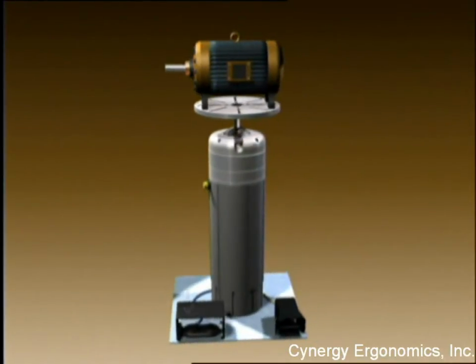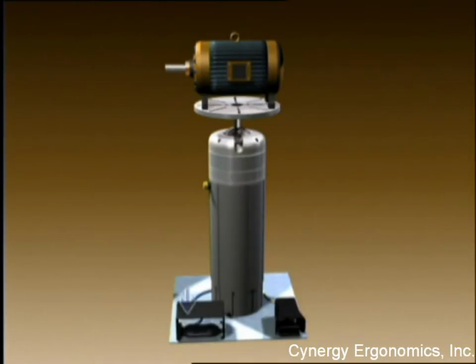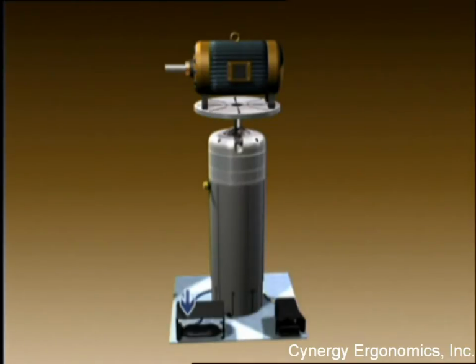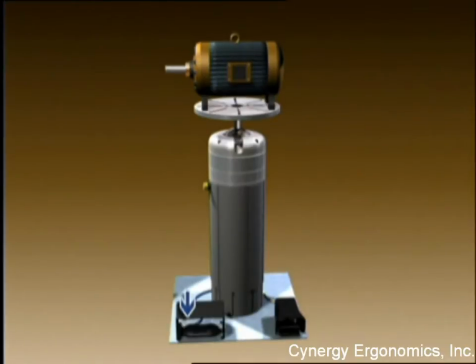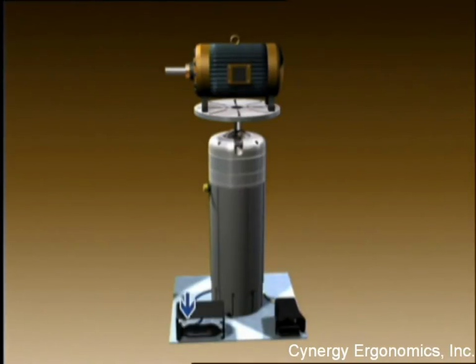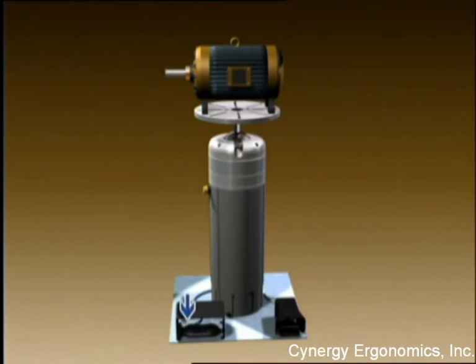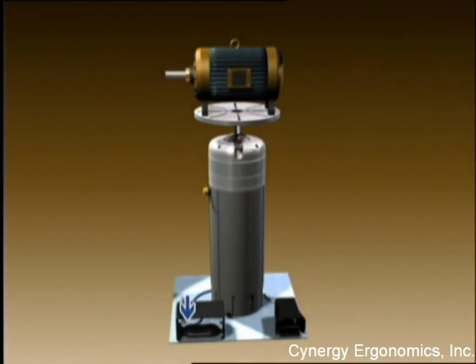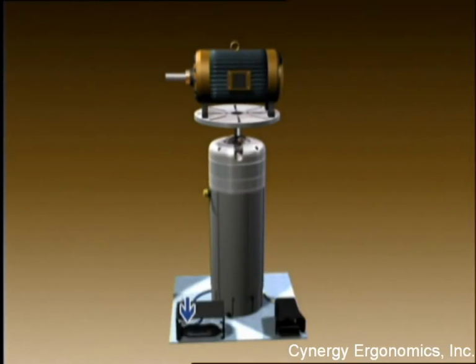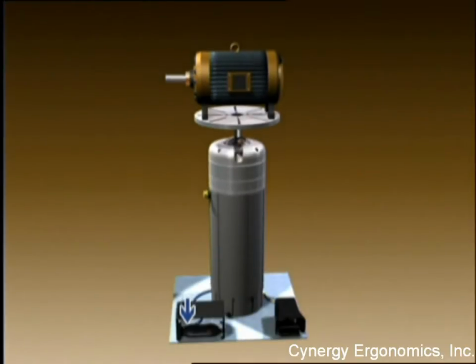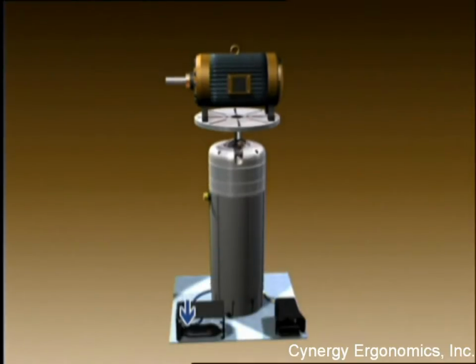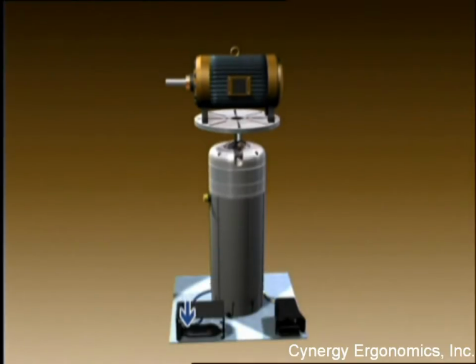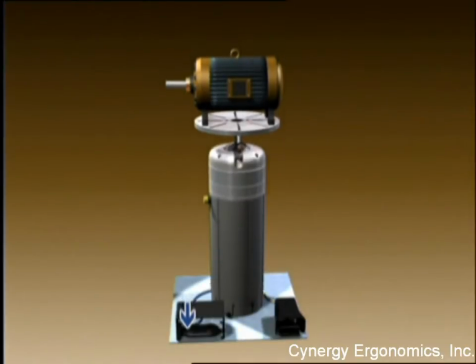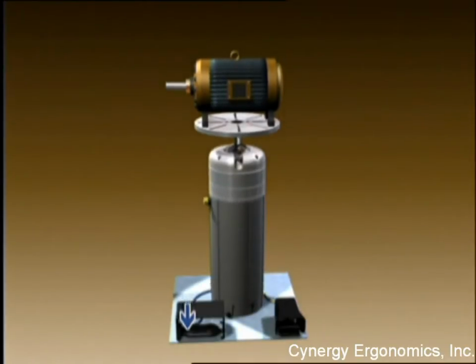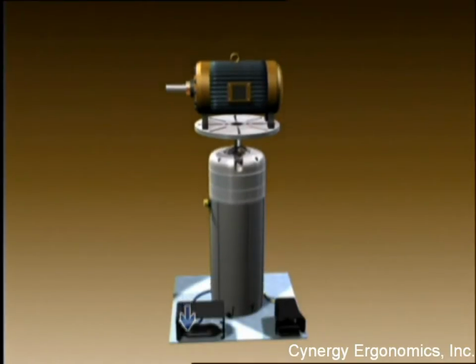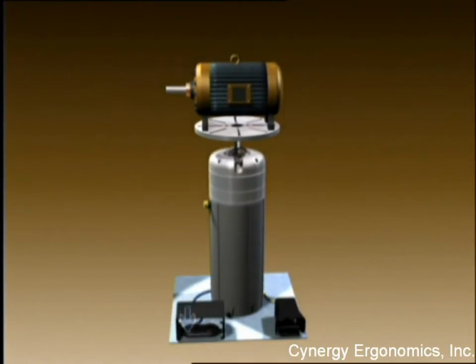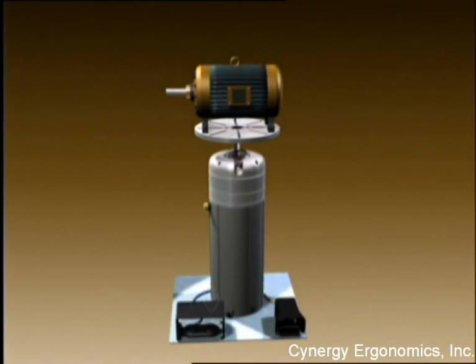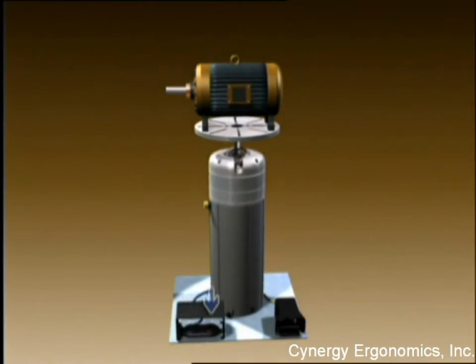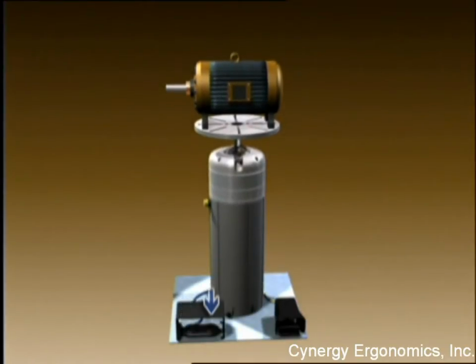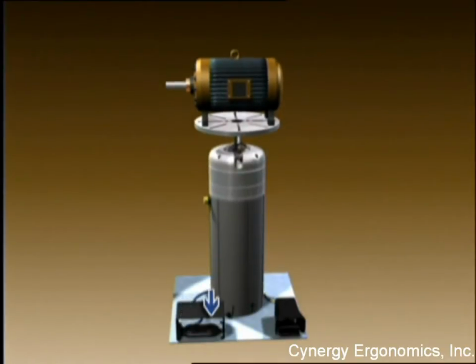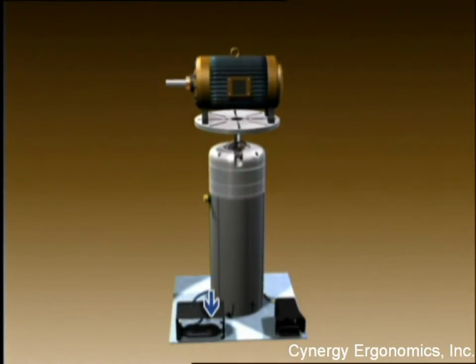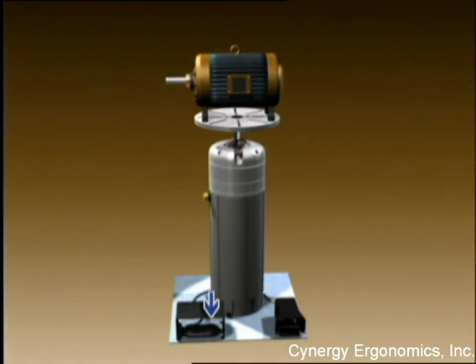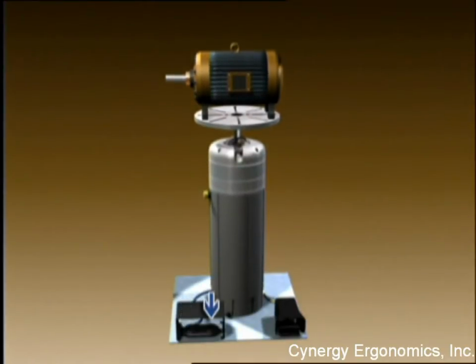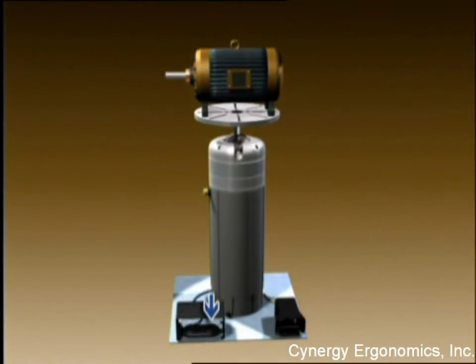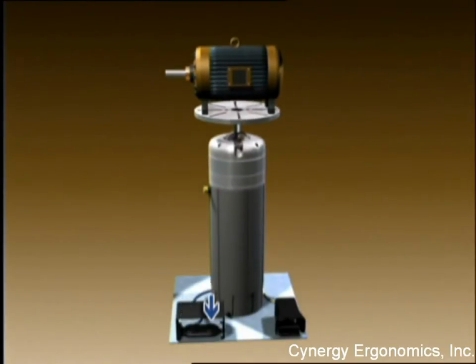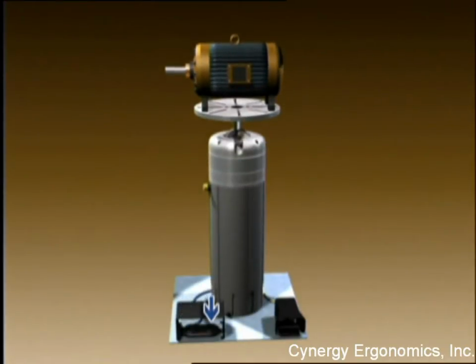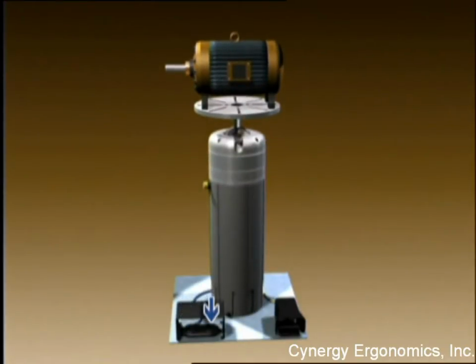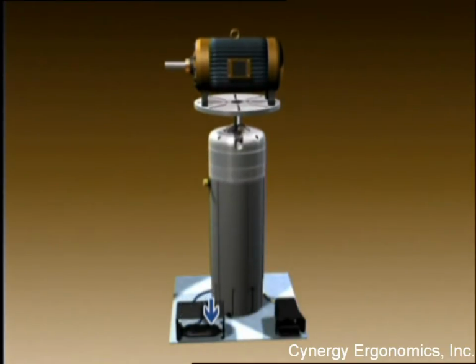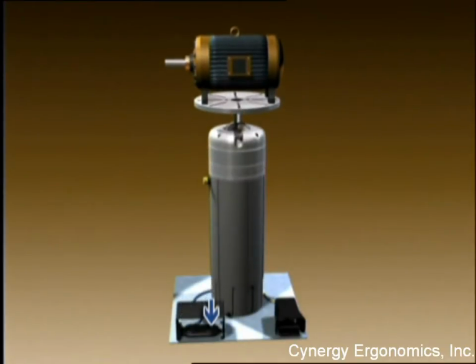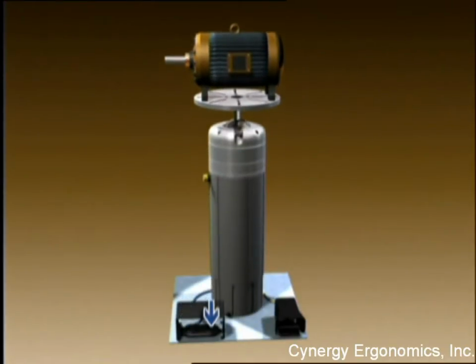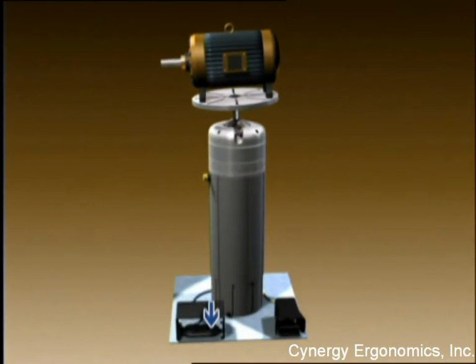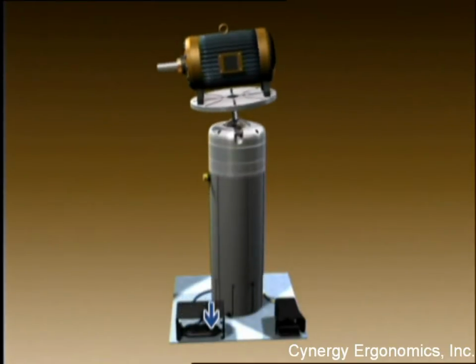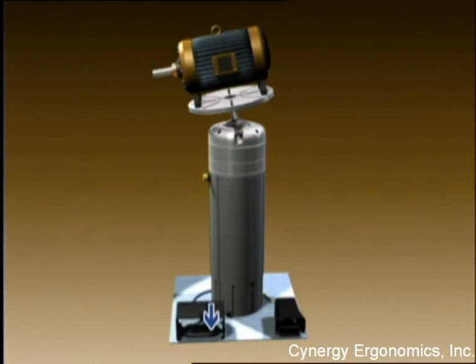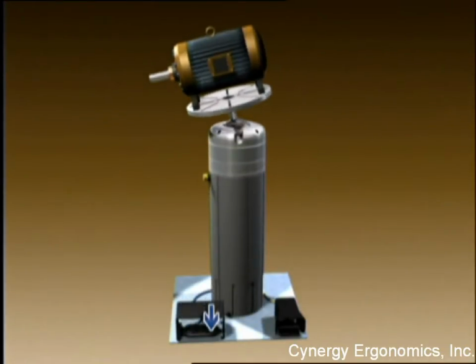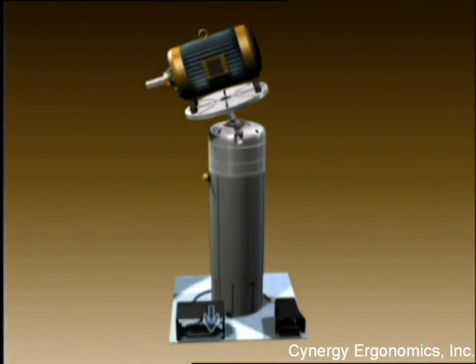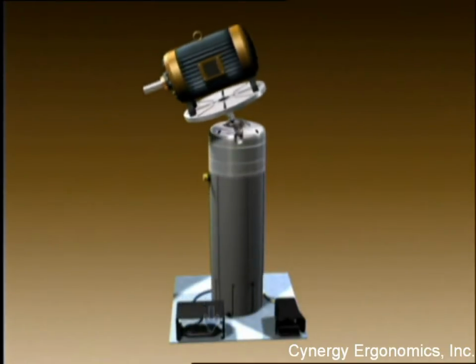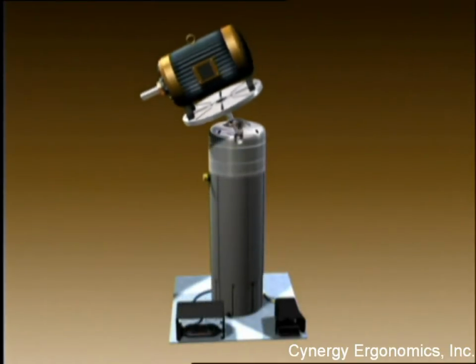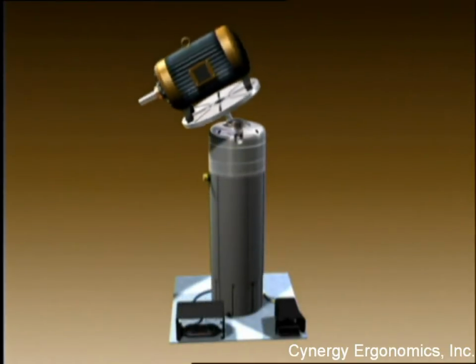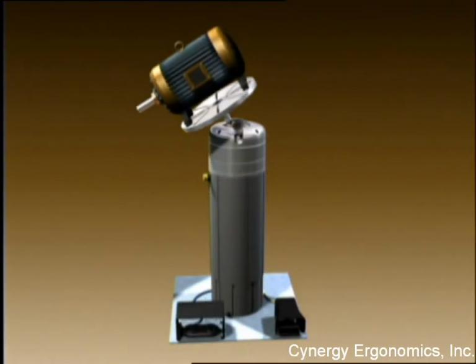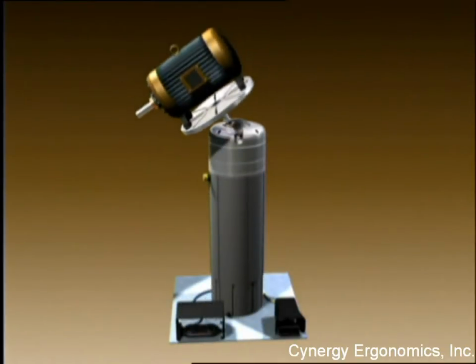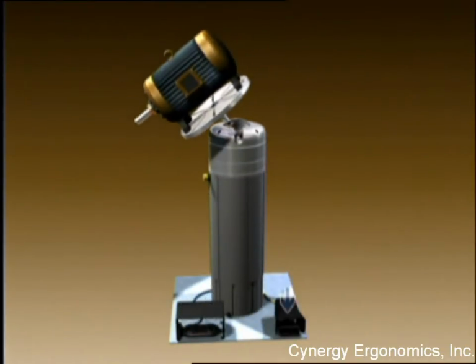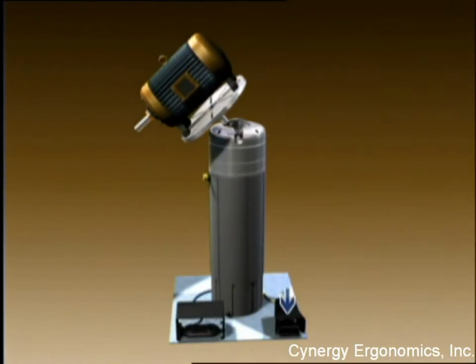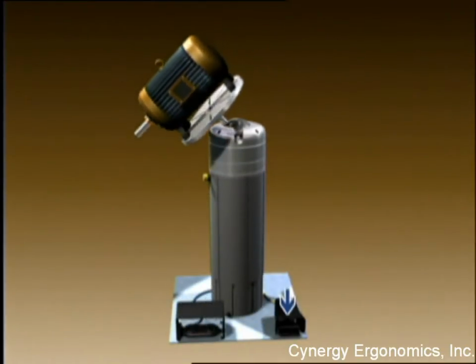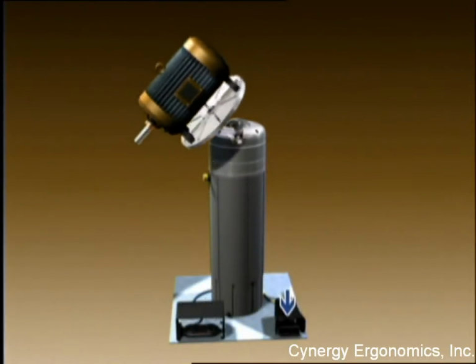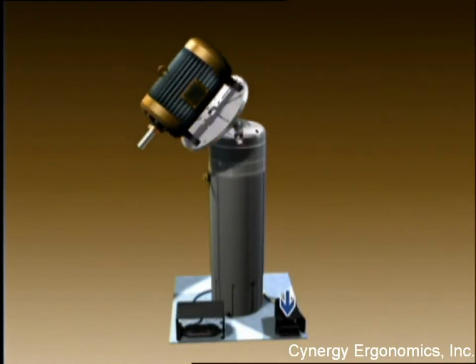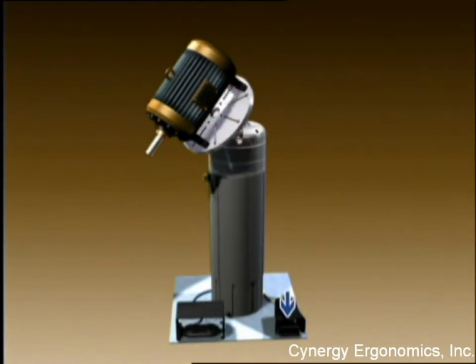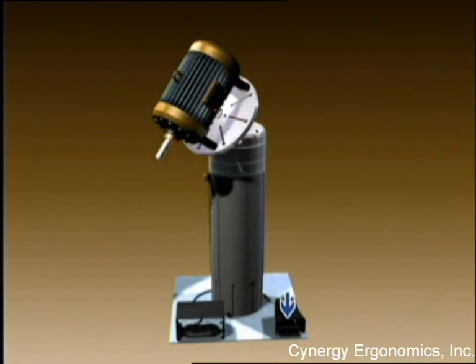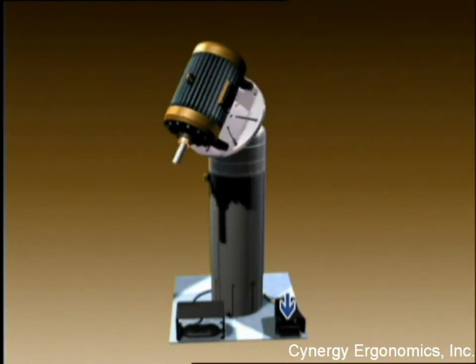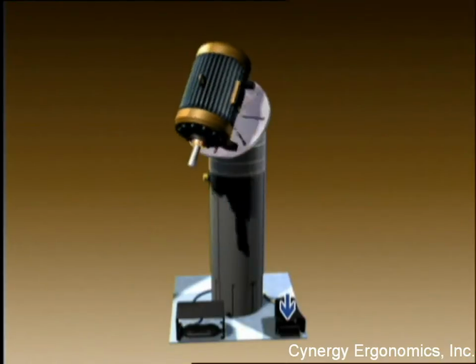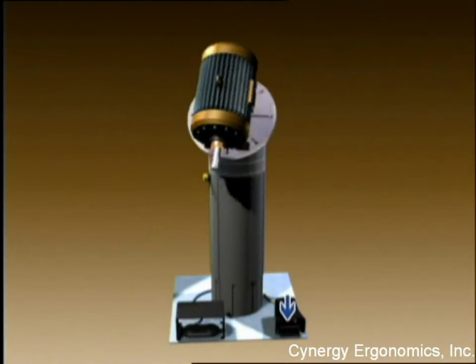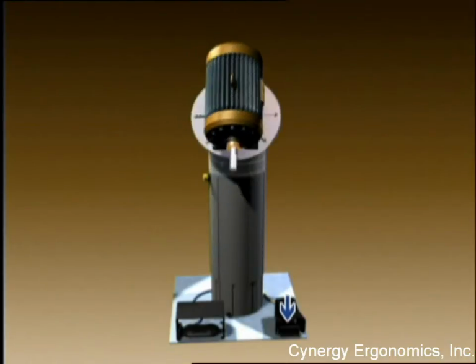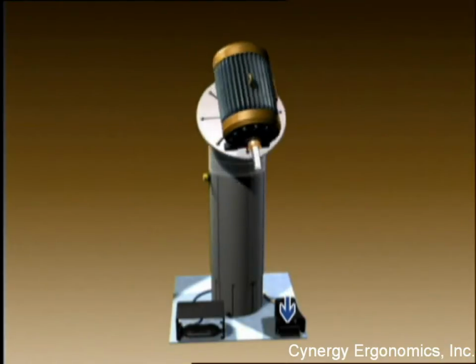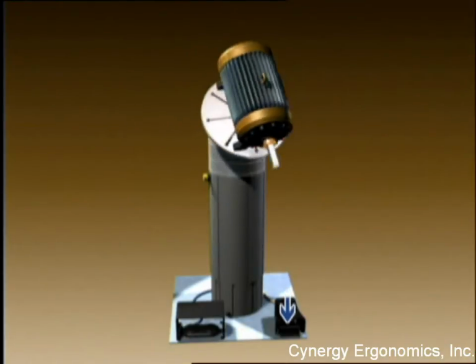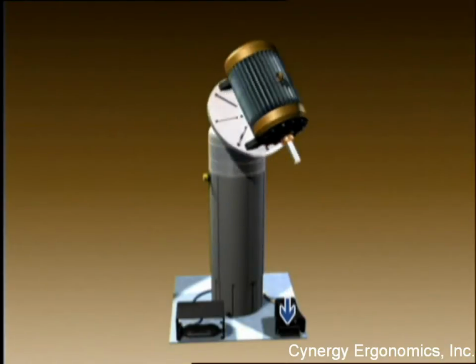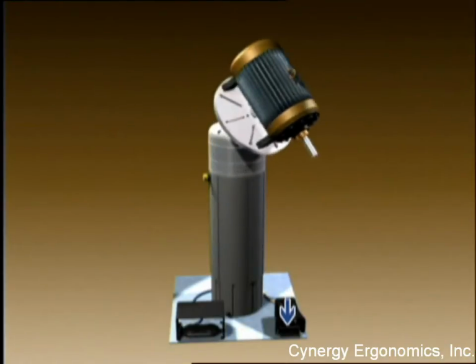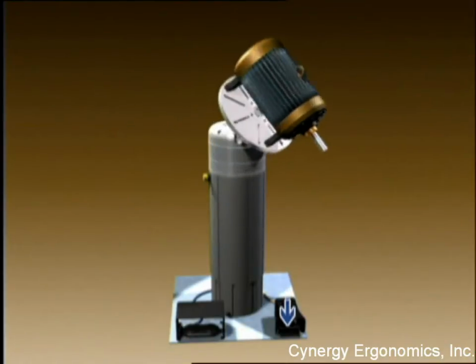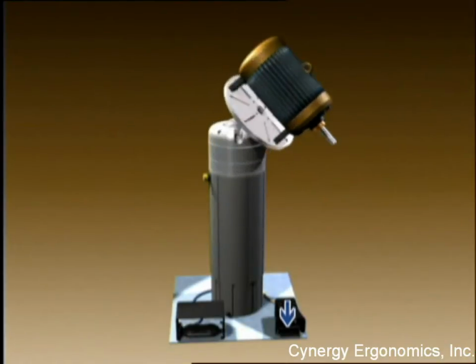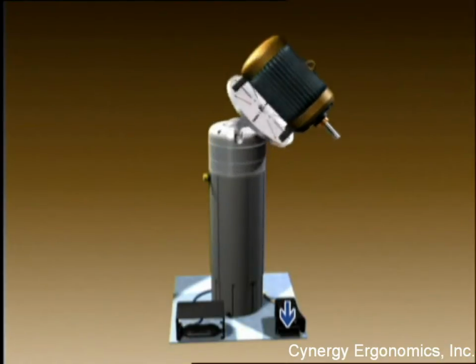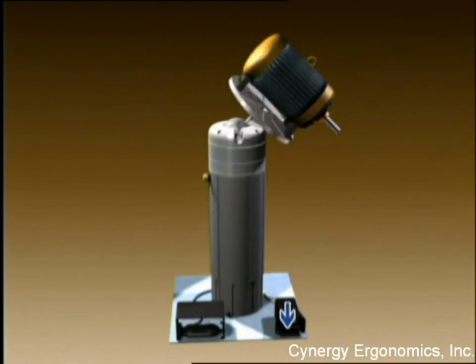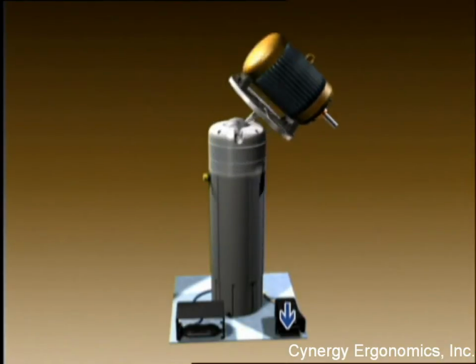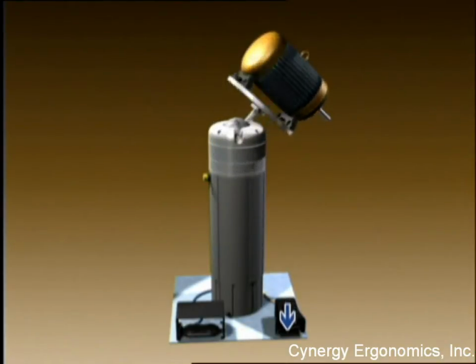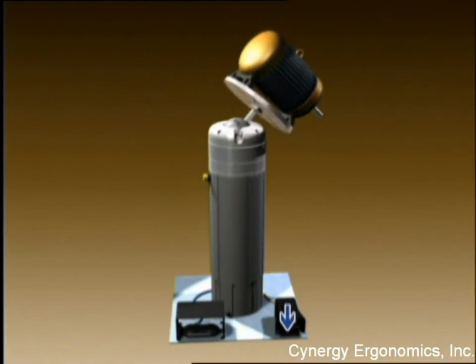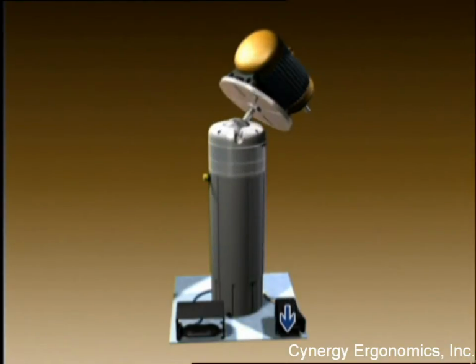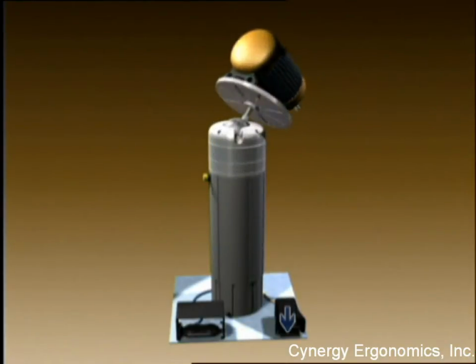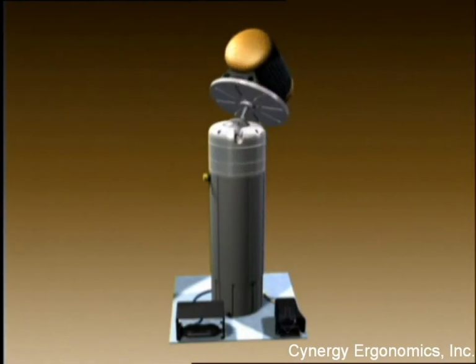Its patented positioning system allows the operator to move work to any suitable work height, tilt, and rotation position.